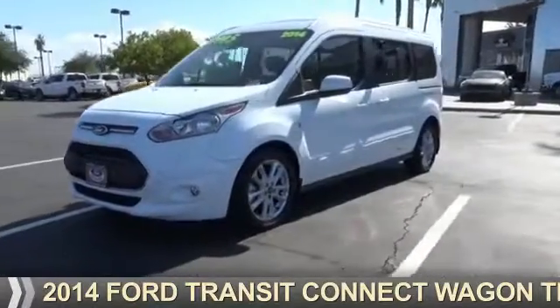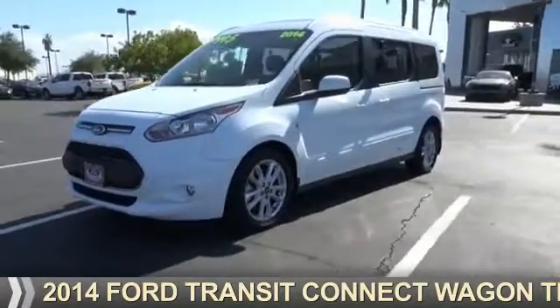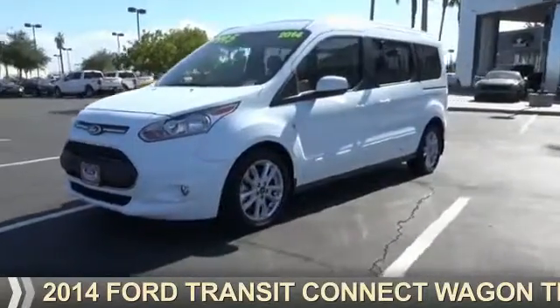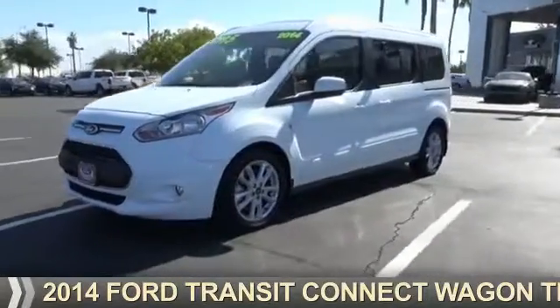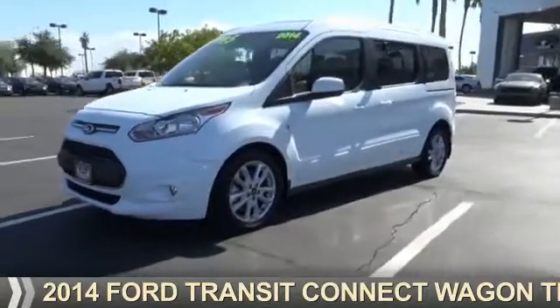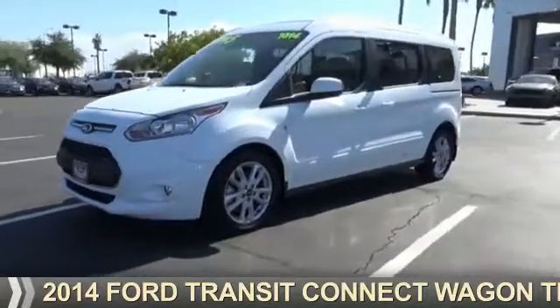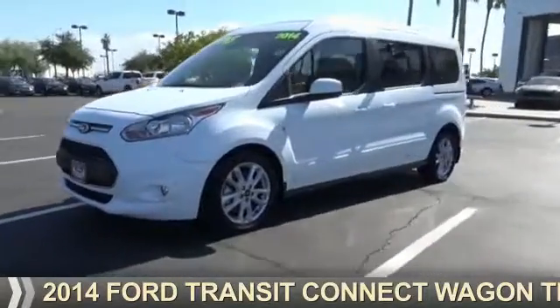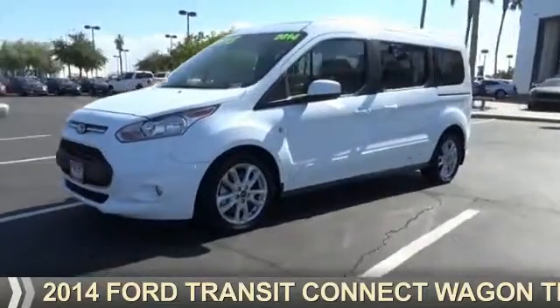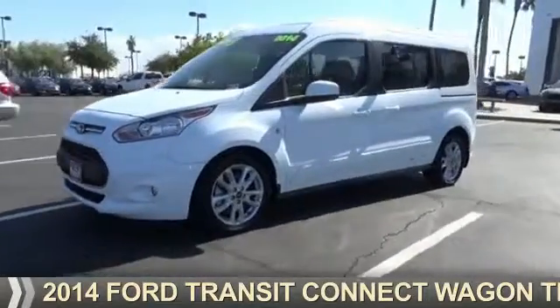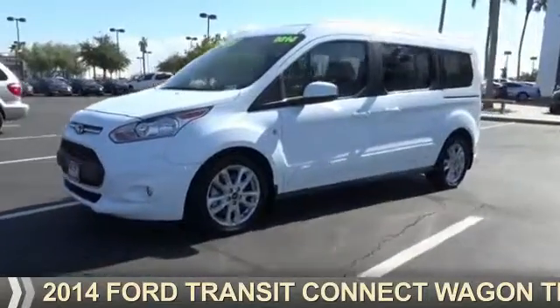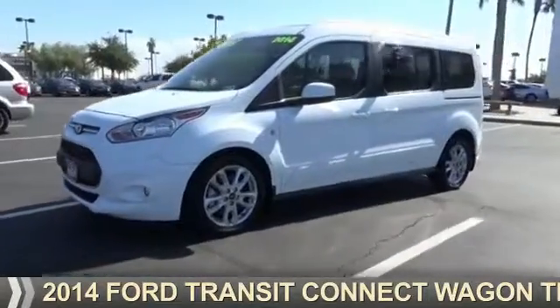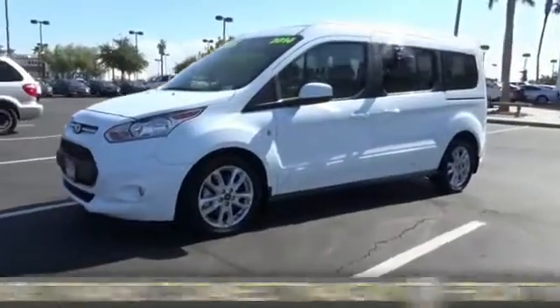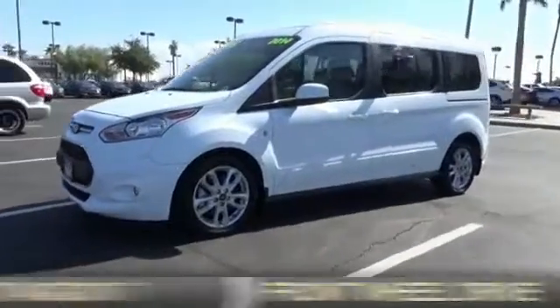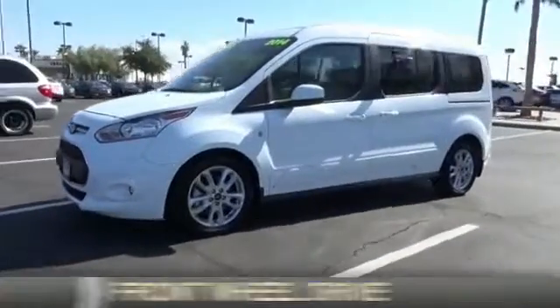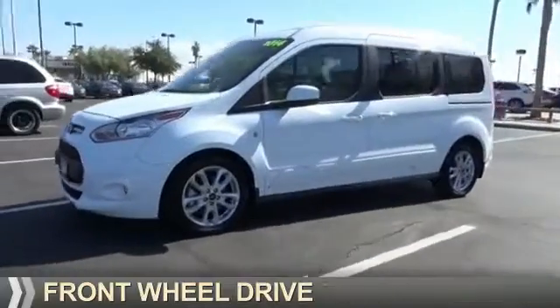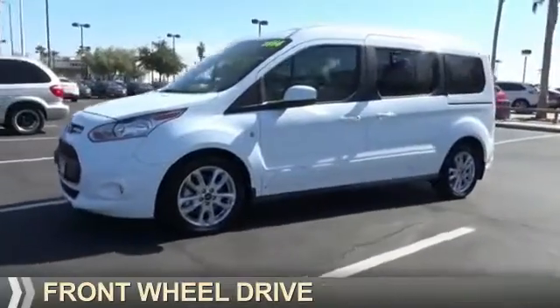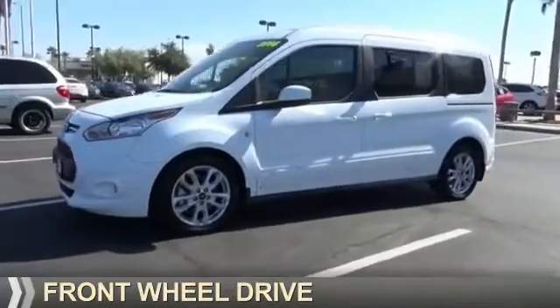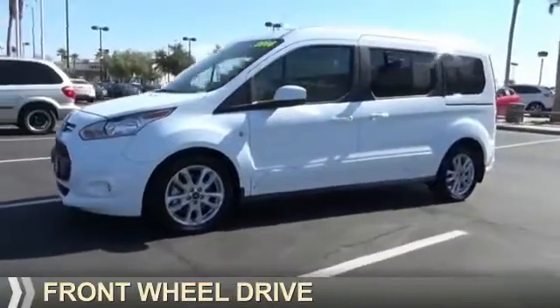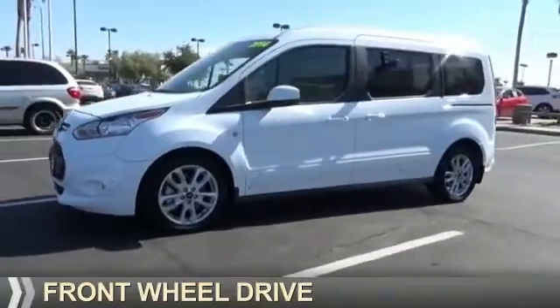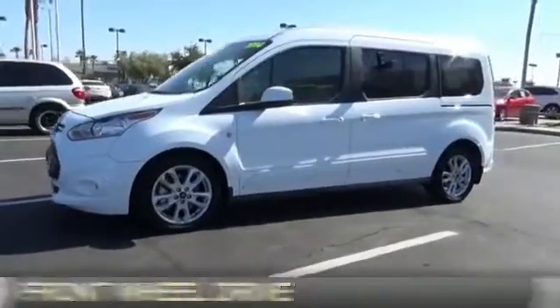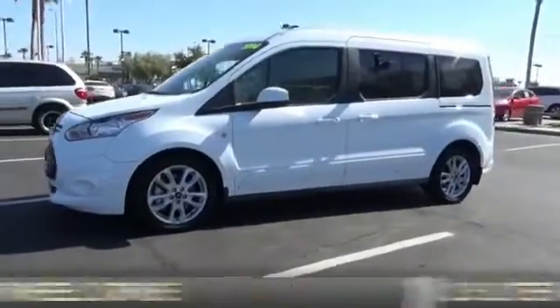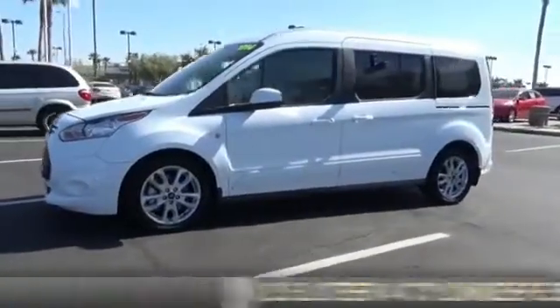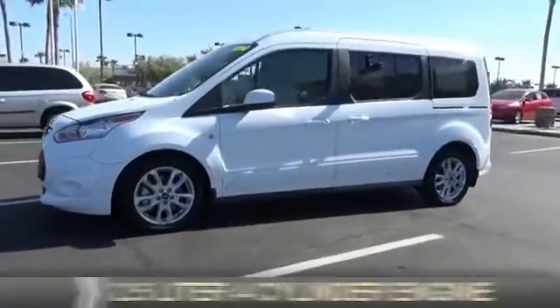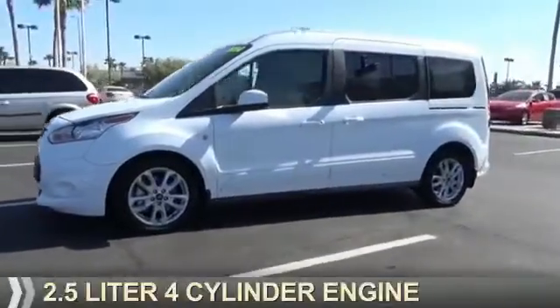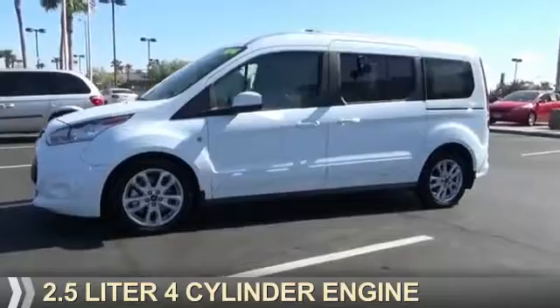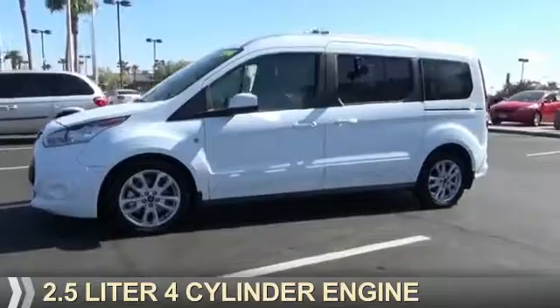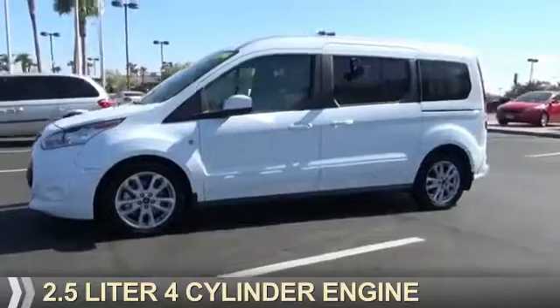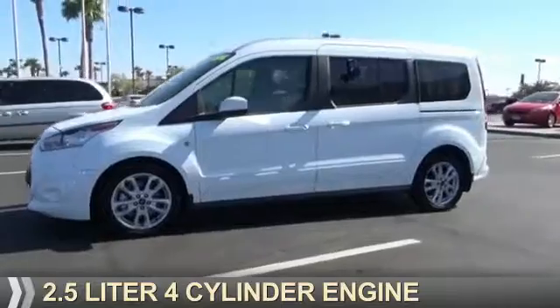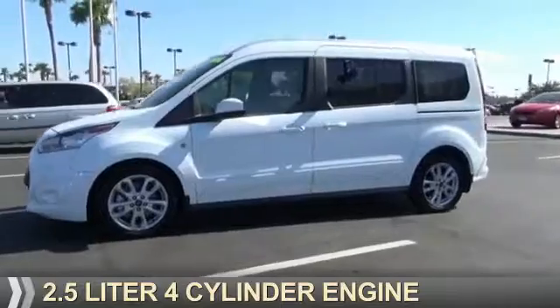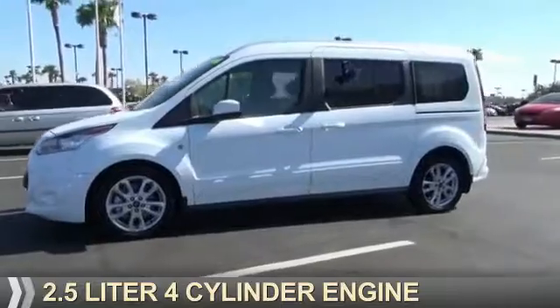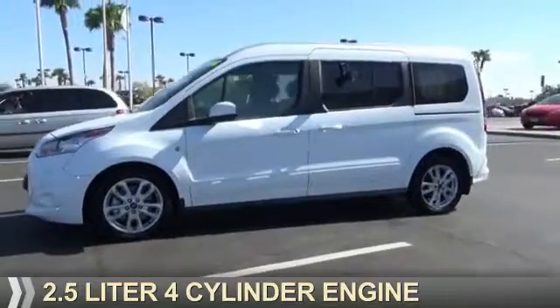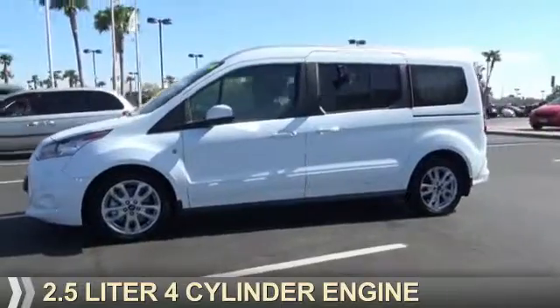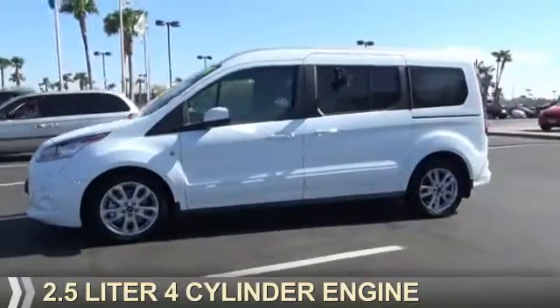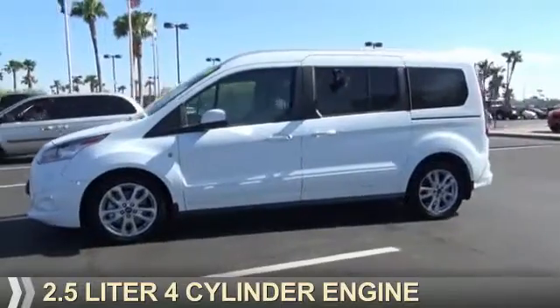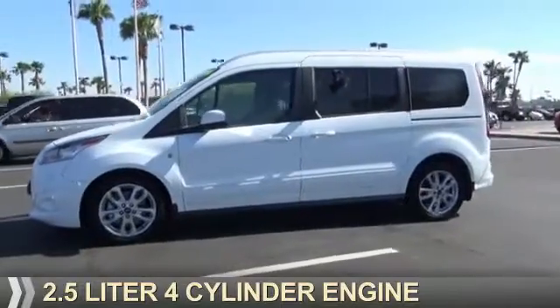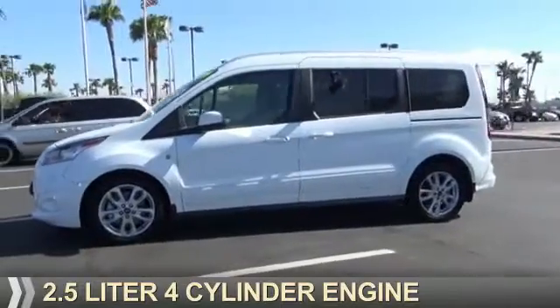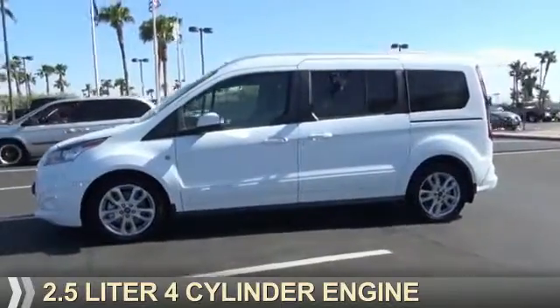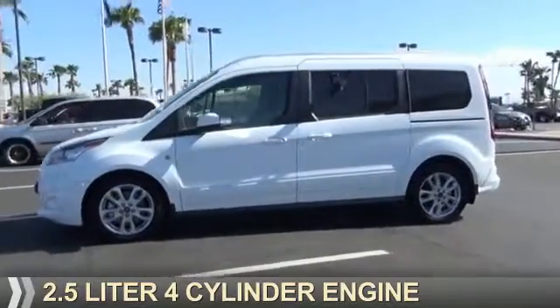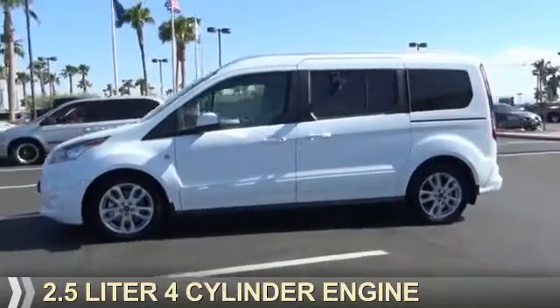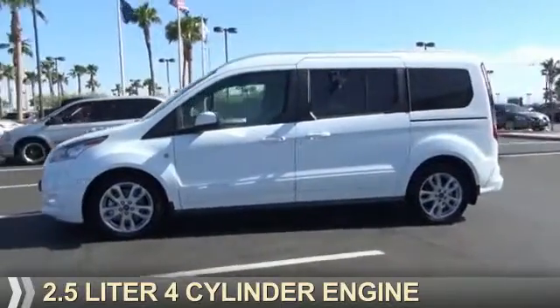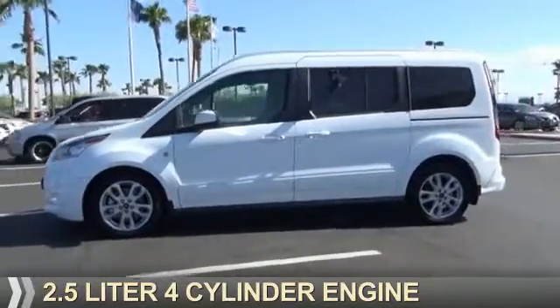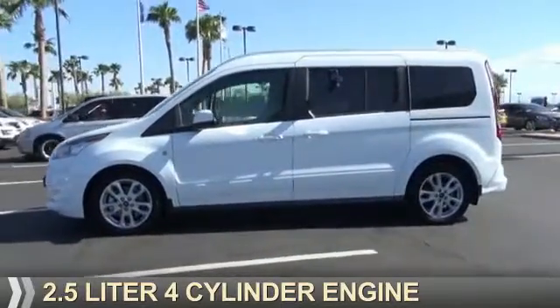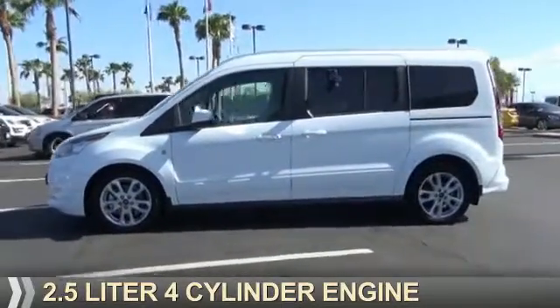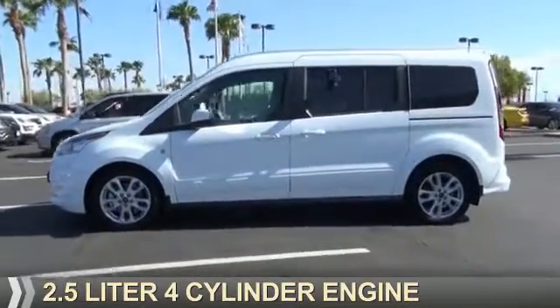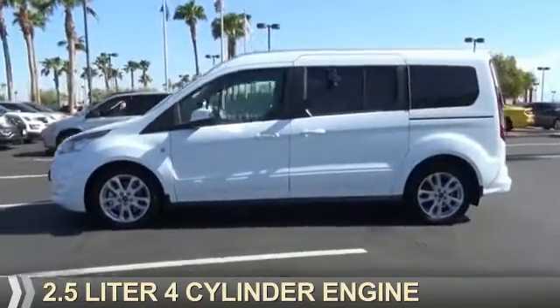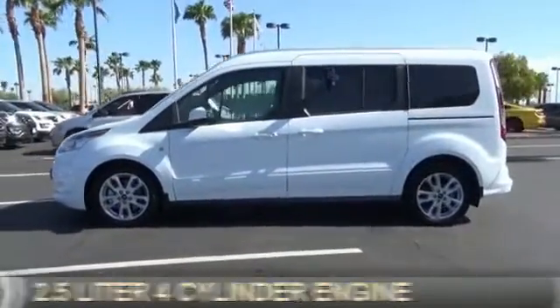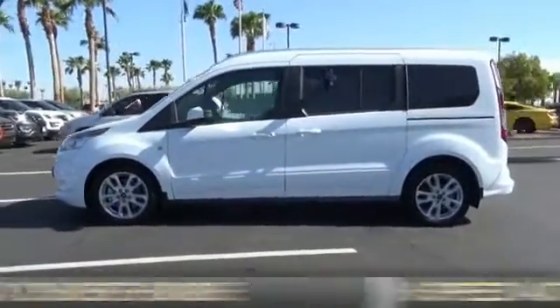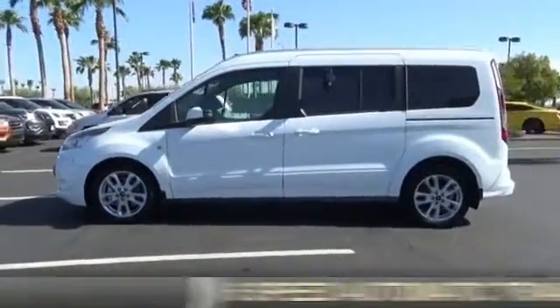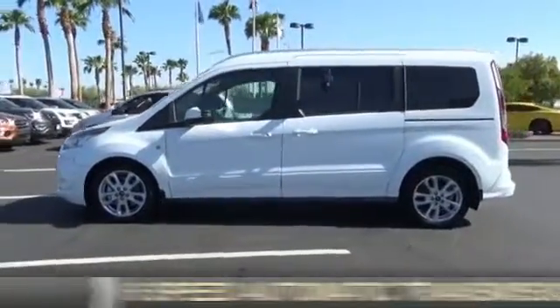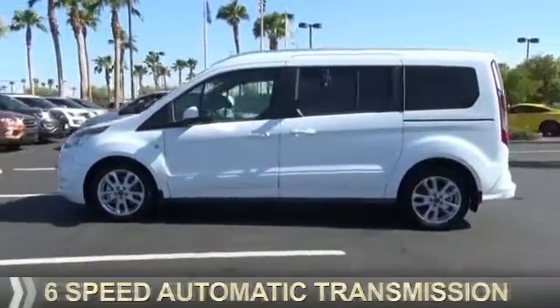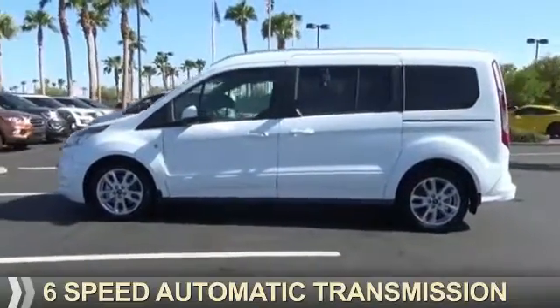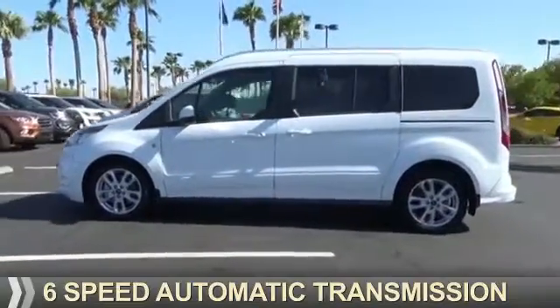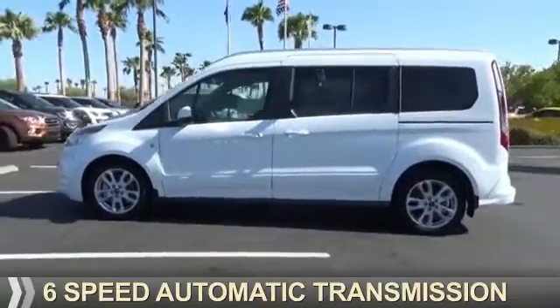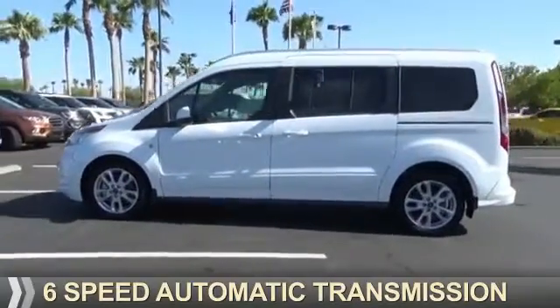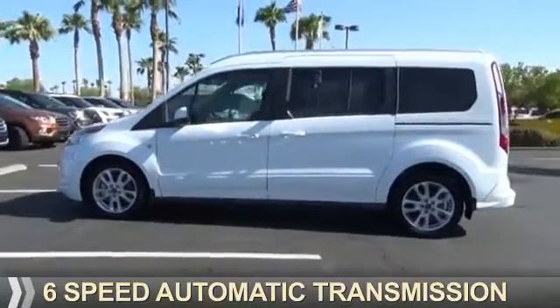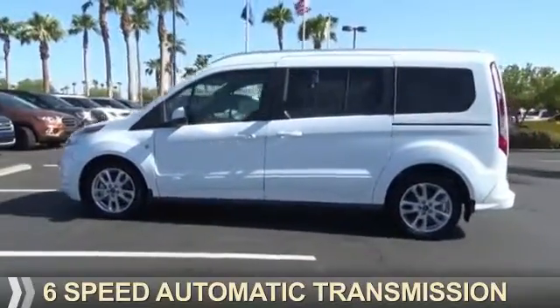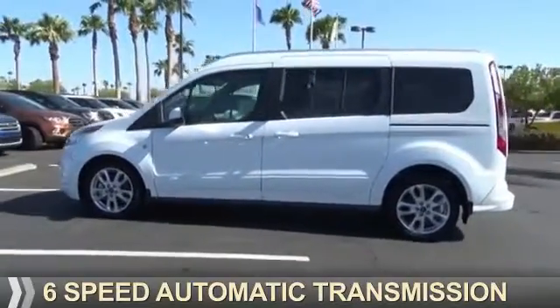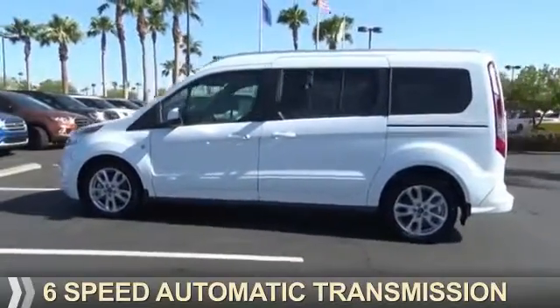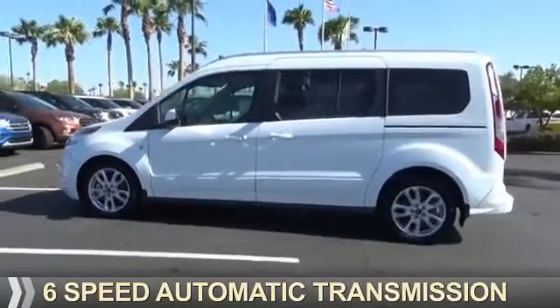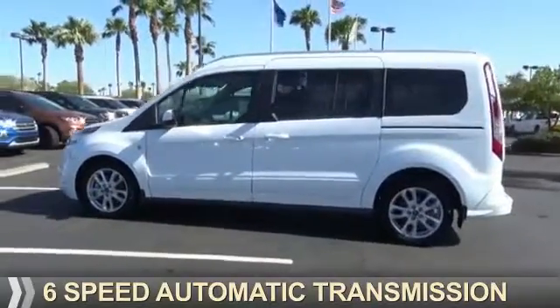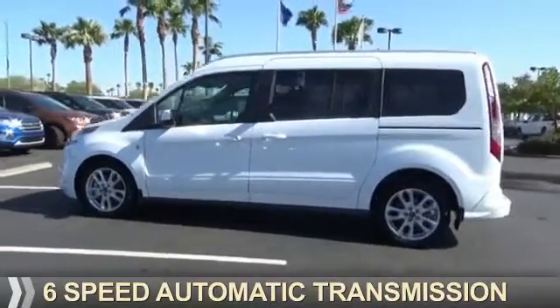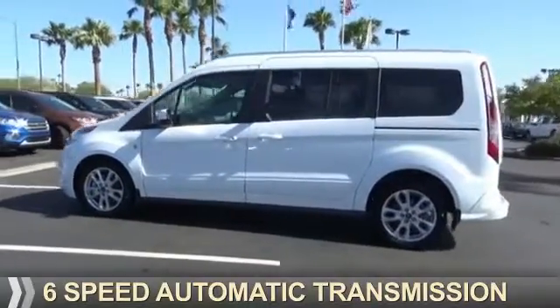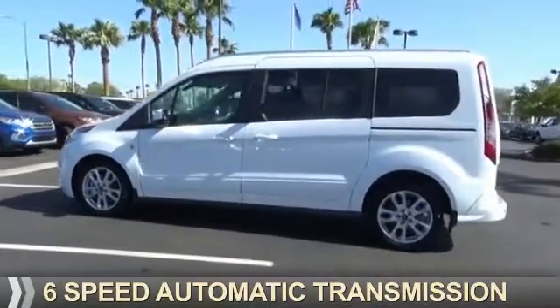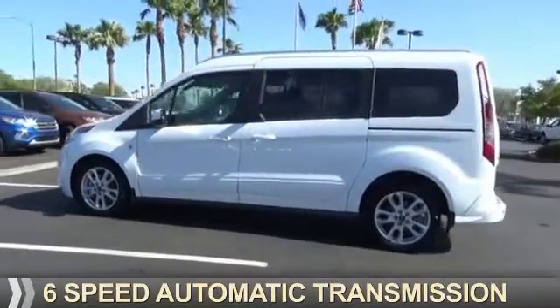It's powered by front-wheel drive, a 2.5-liter, 4-cylinder engine, and a 6-speed automatic transmission.